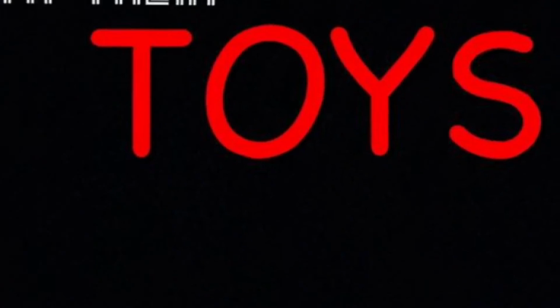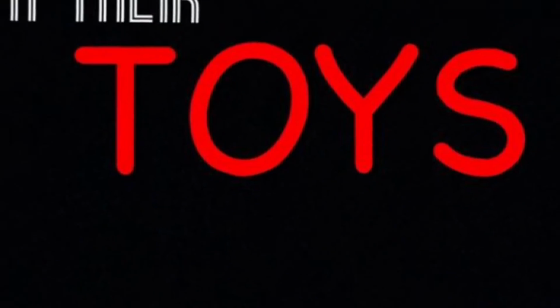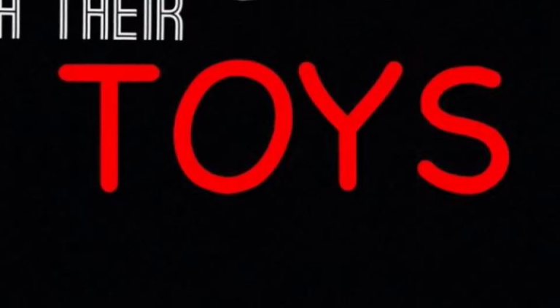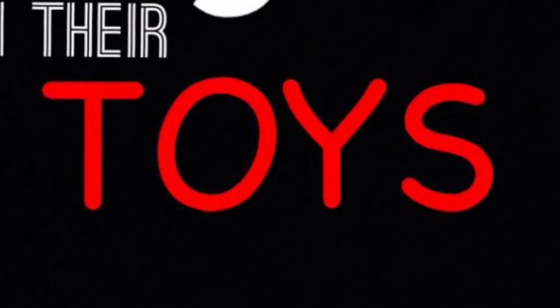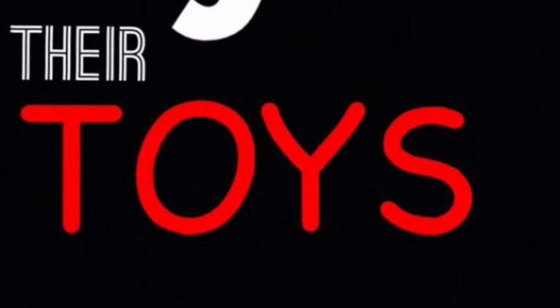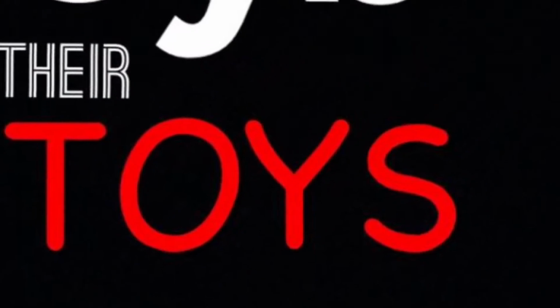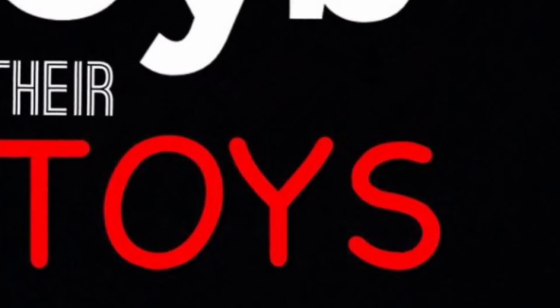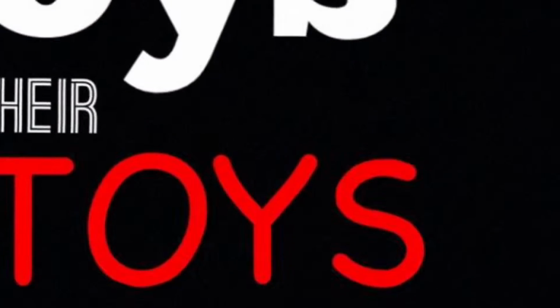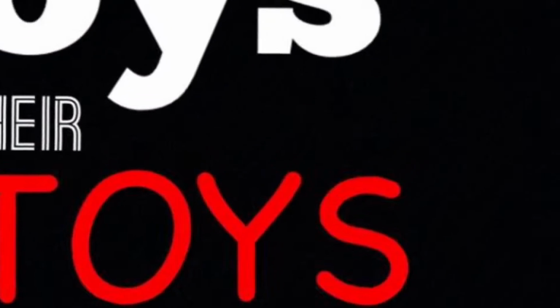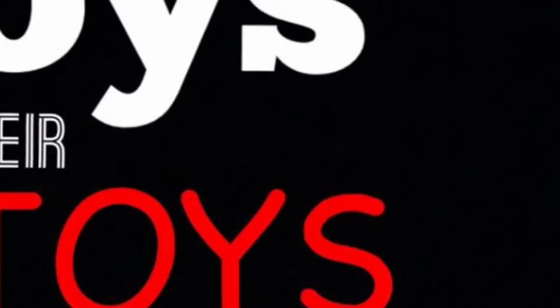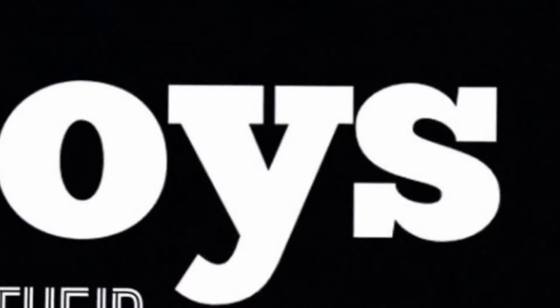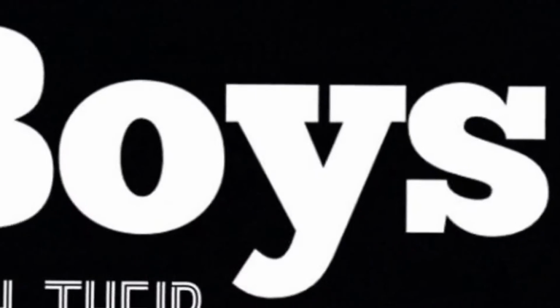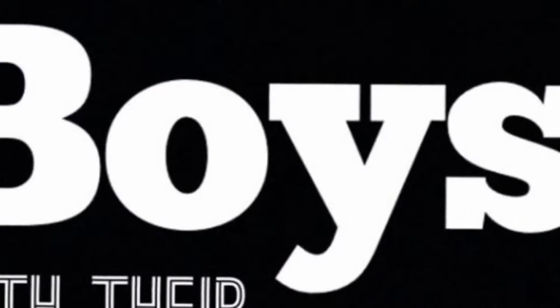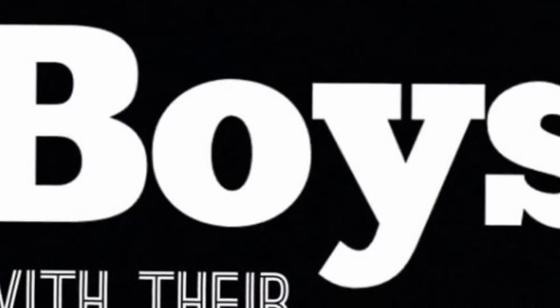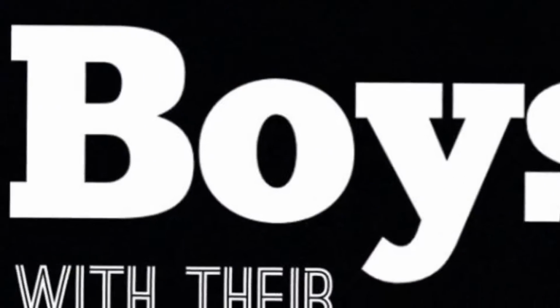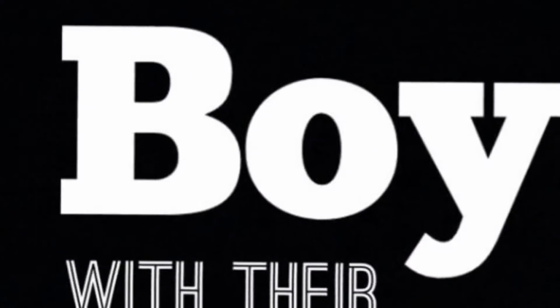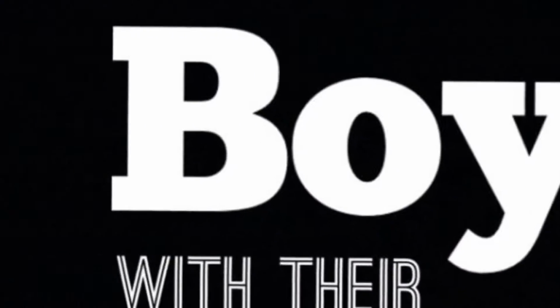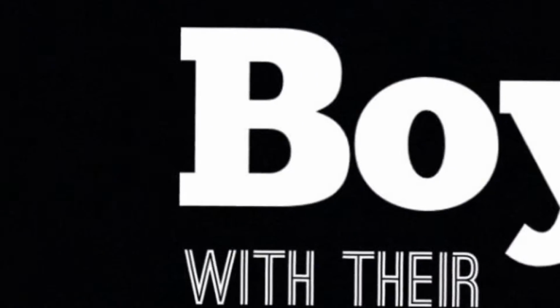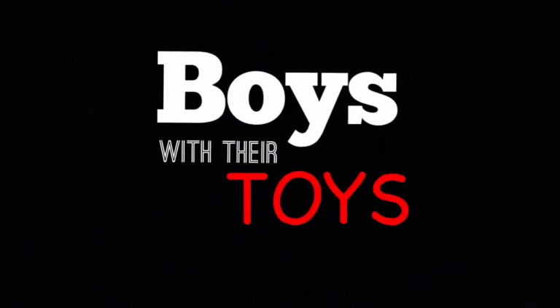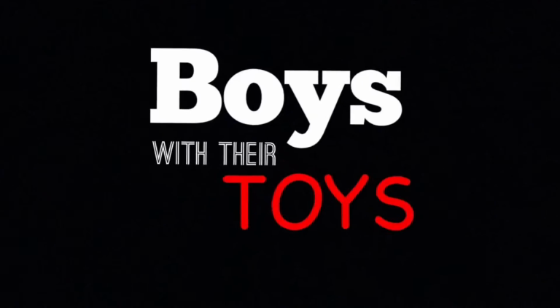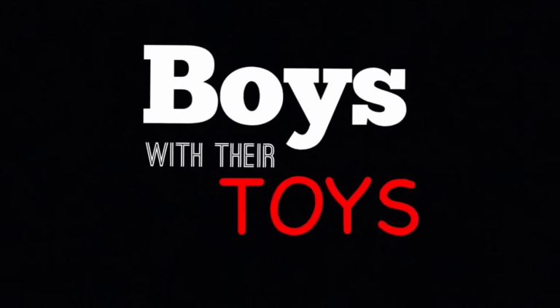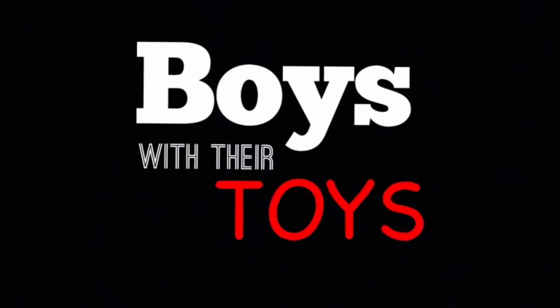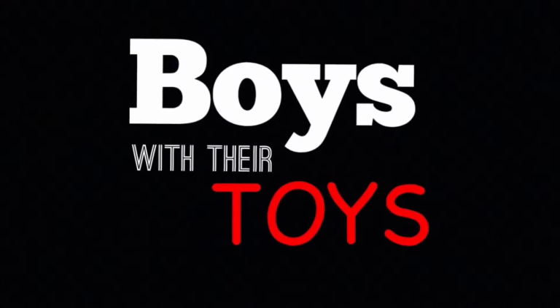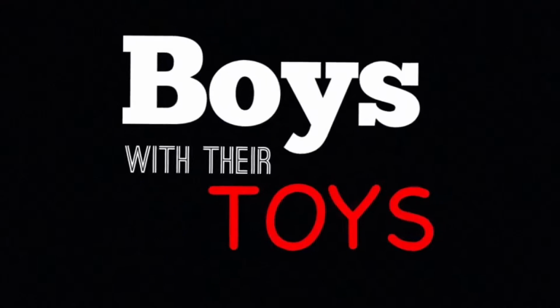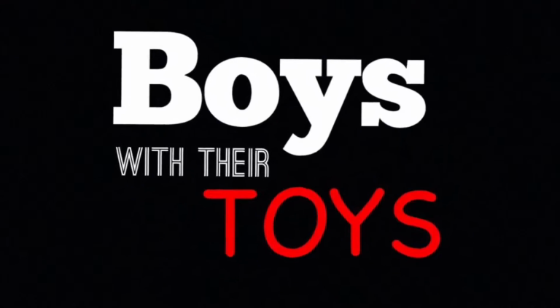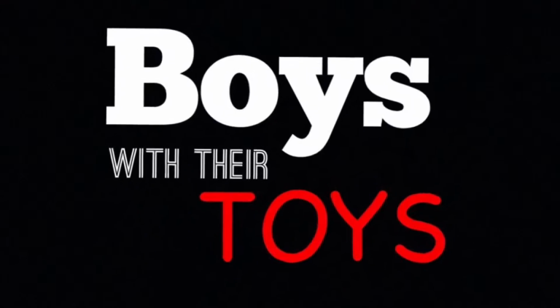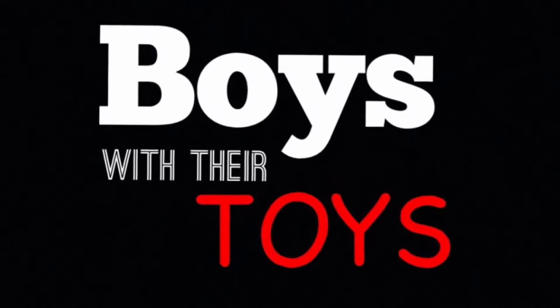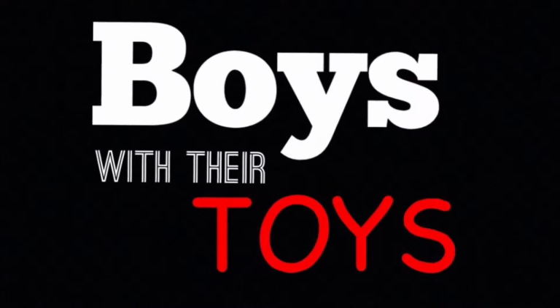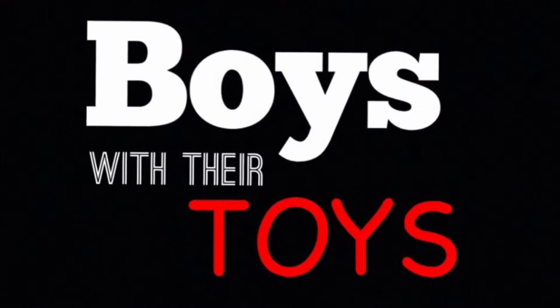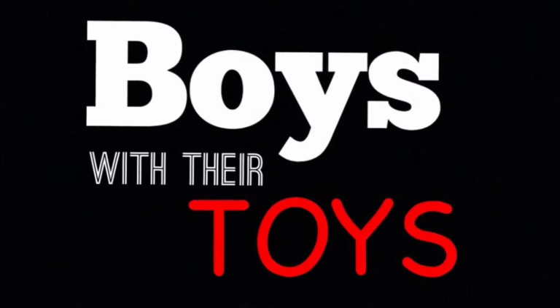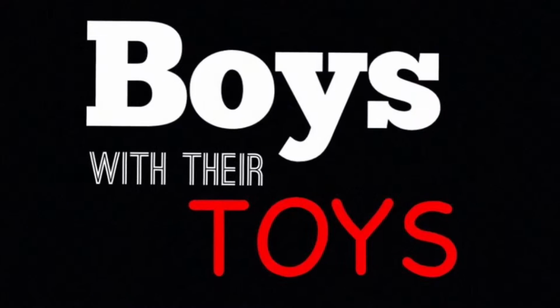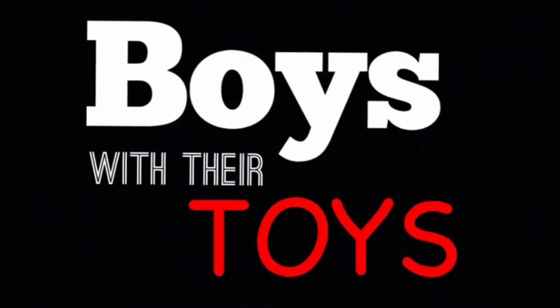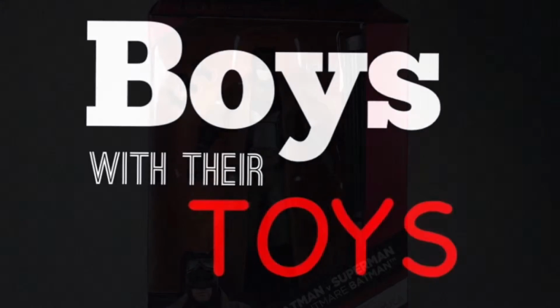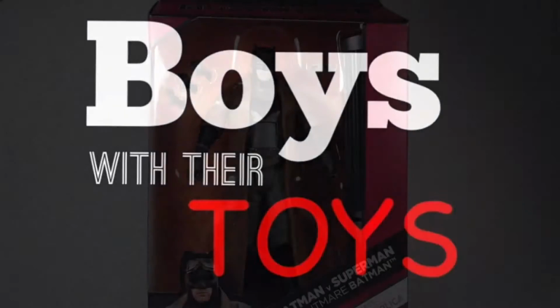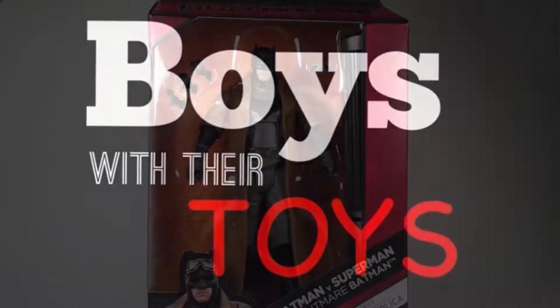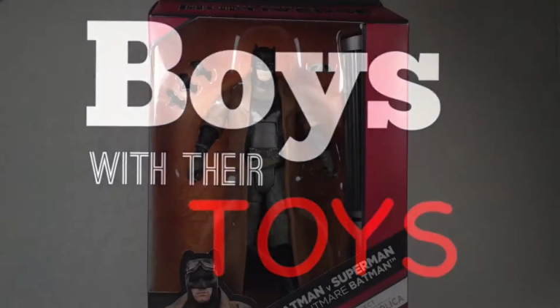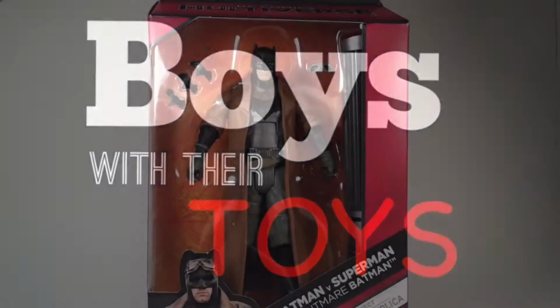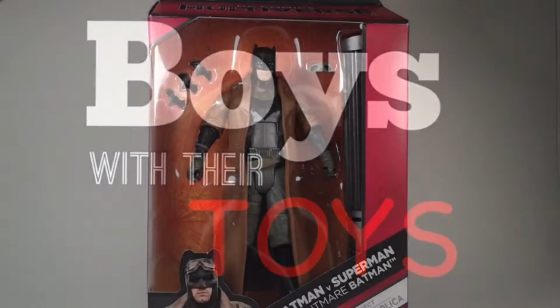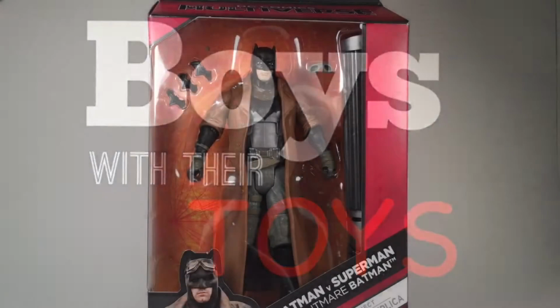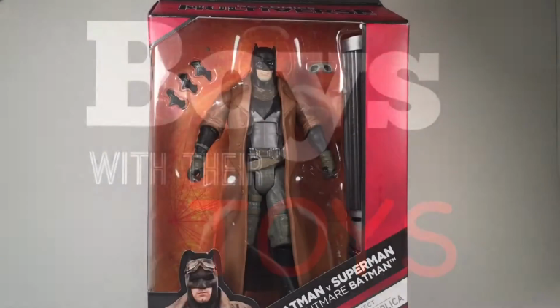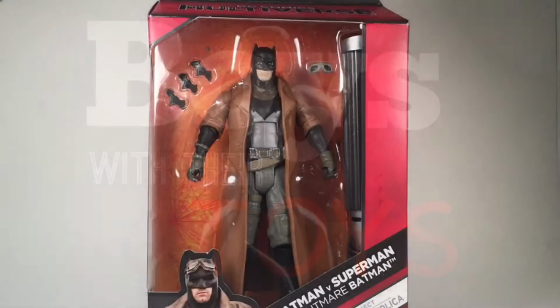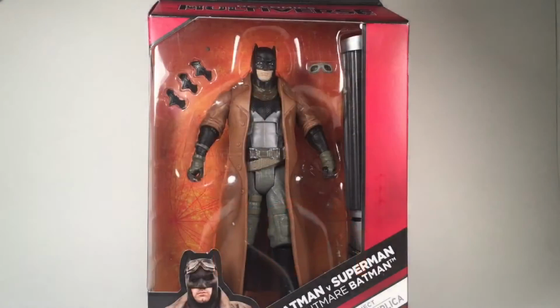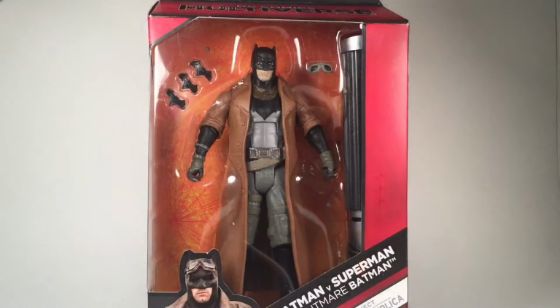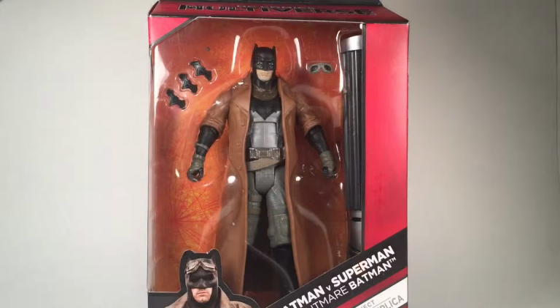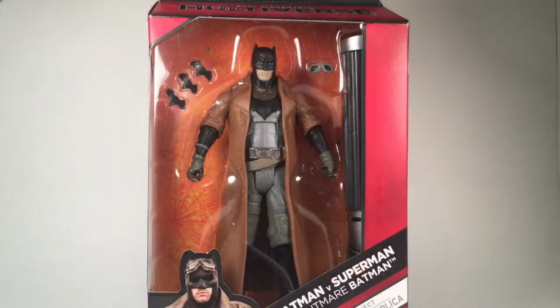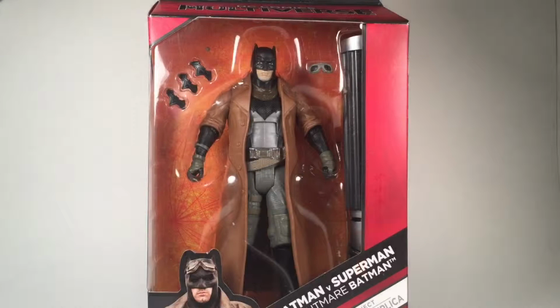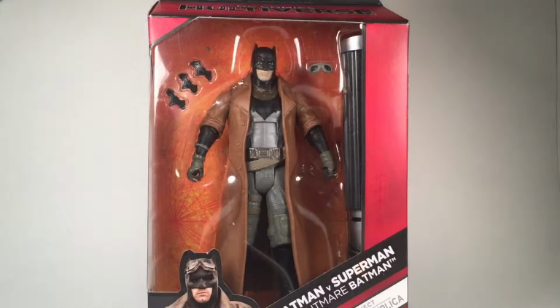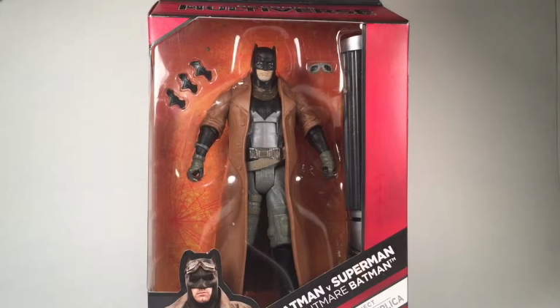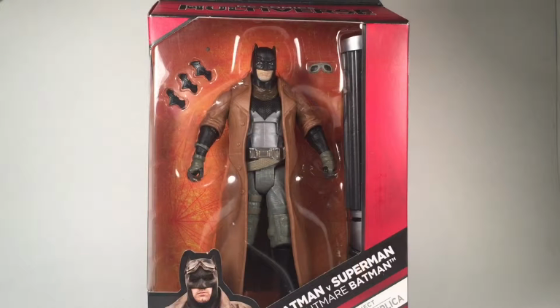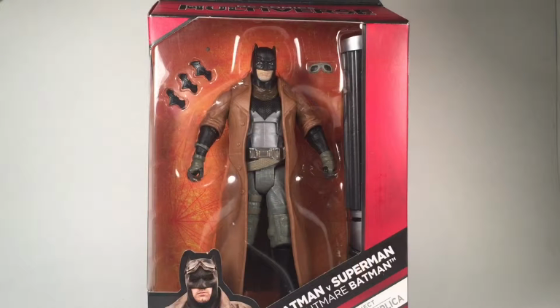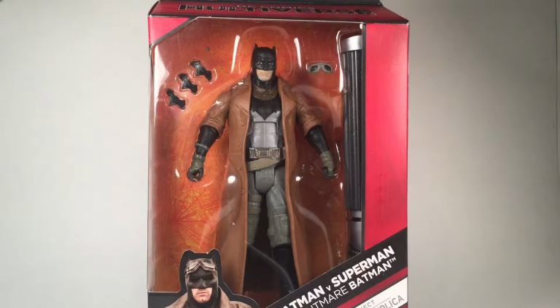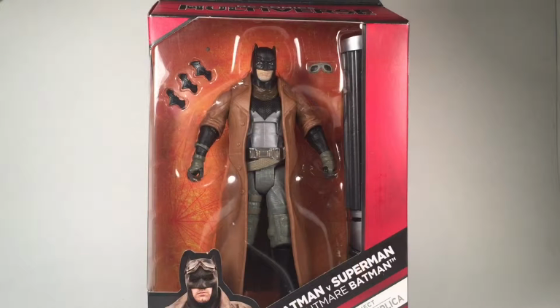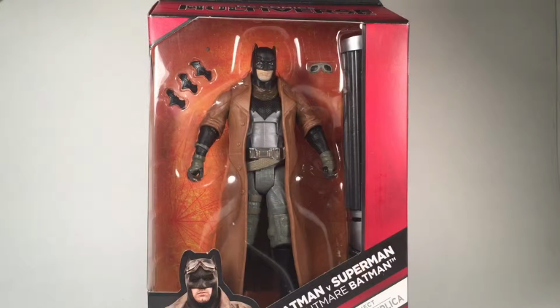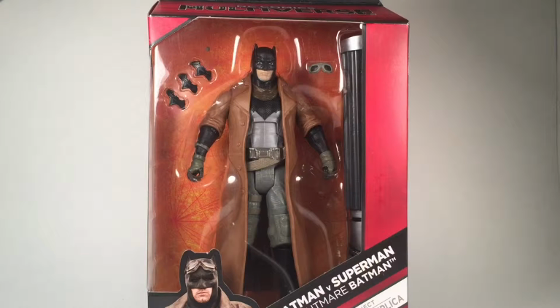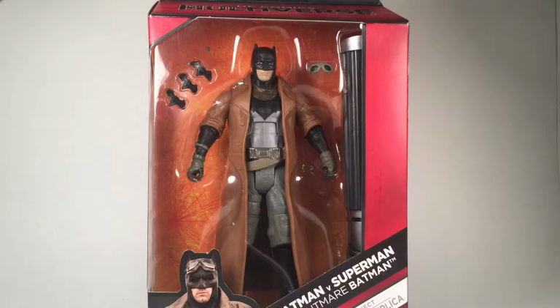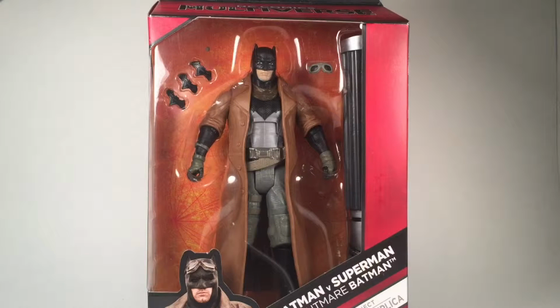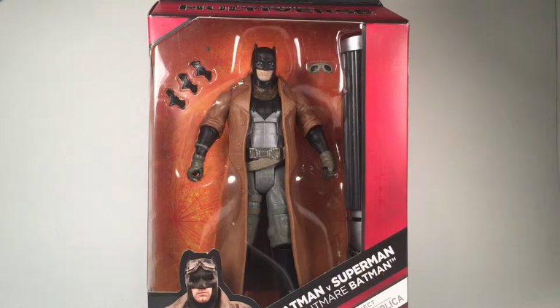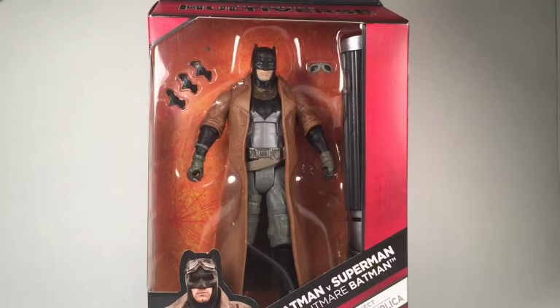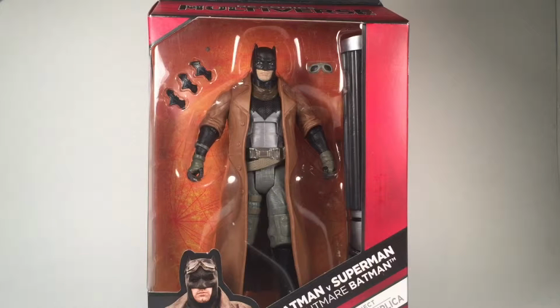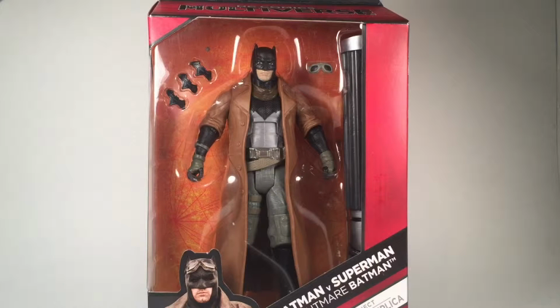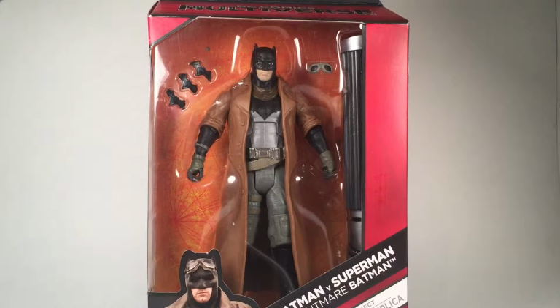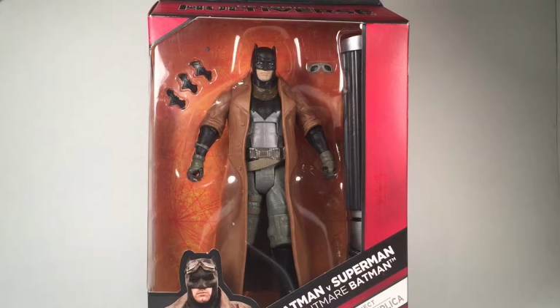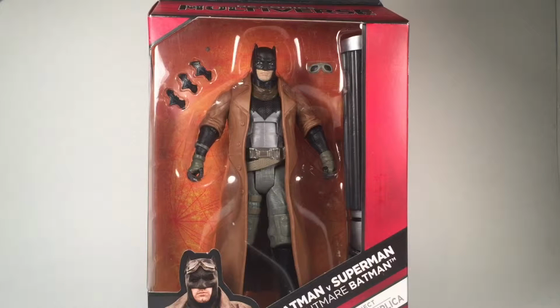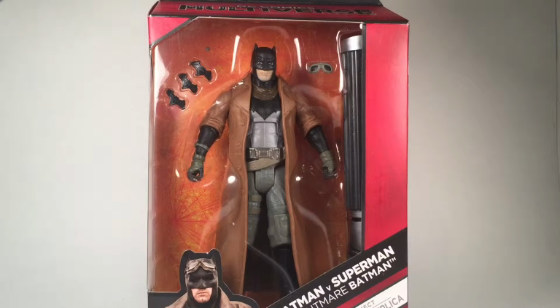It's here! Come on! Just open it already! Yes! Hey guys, Chubbs here, bringing you an action figure review.